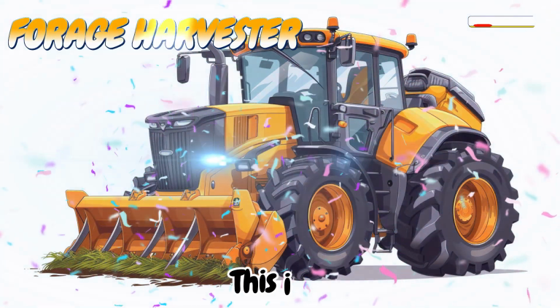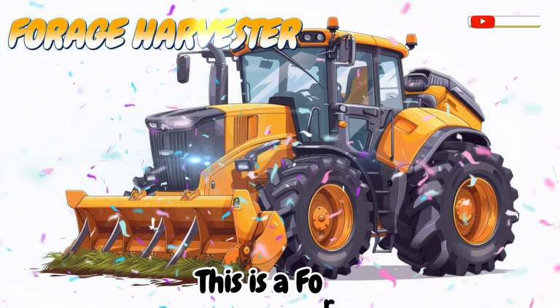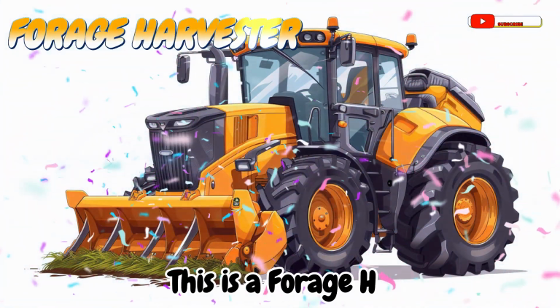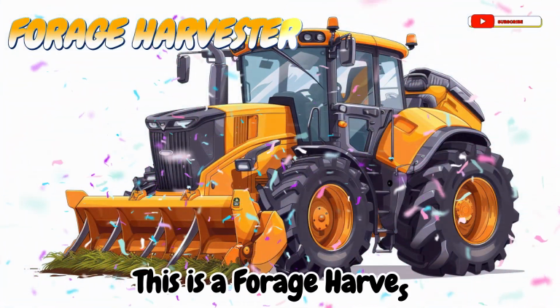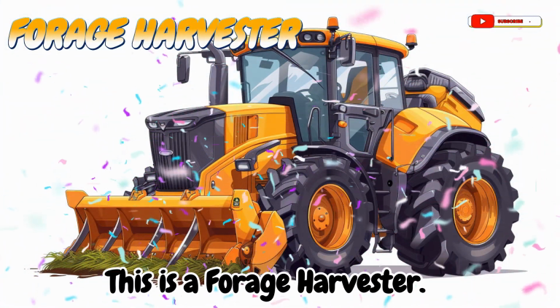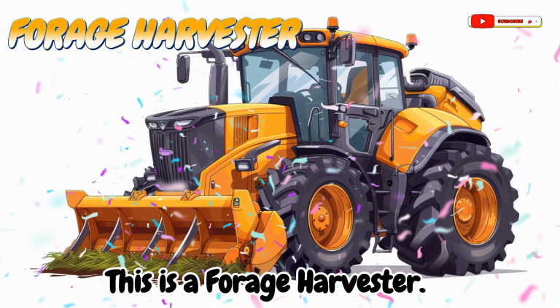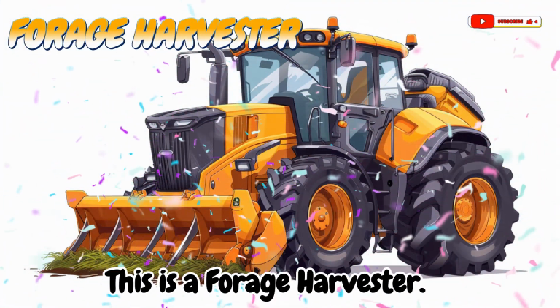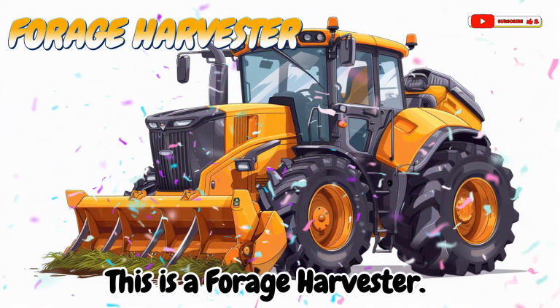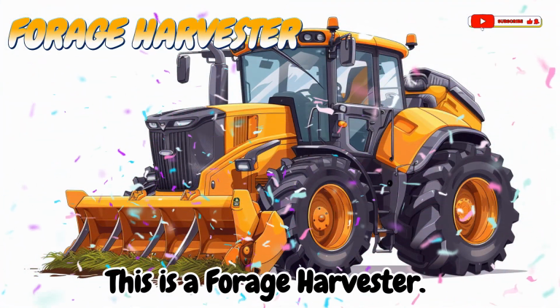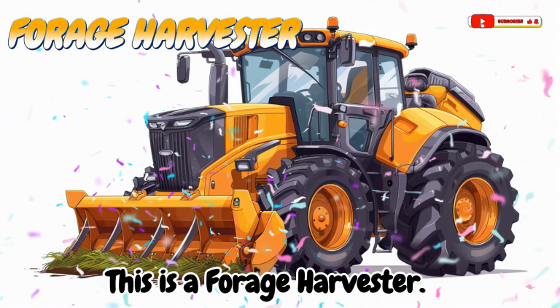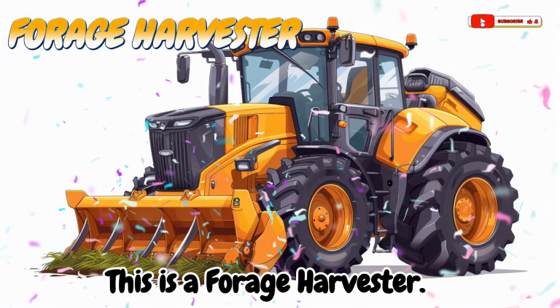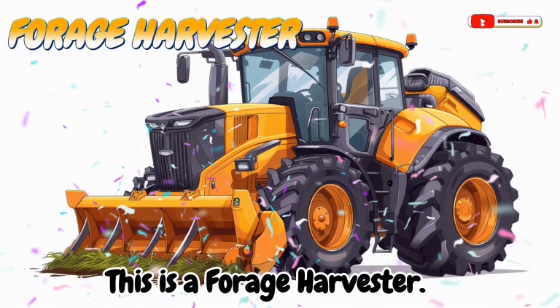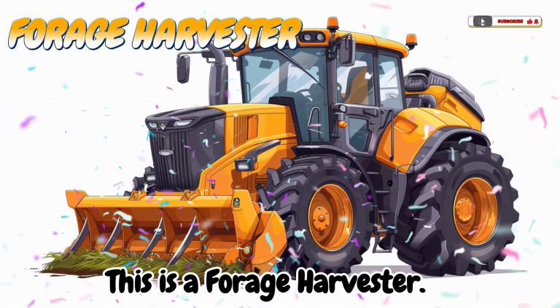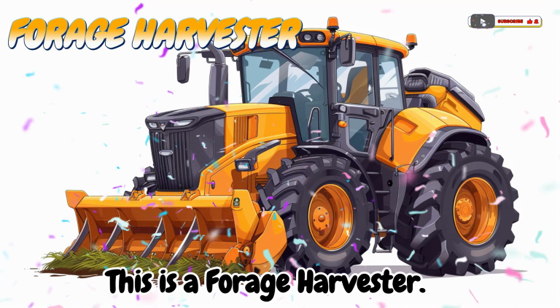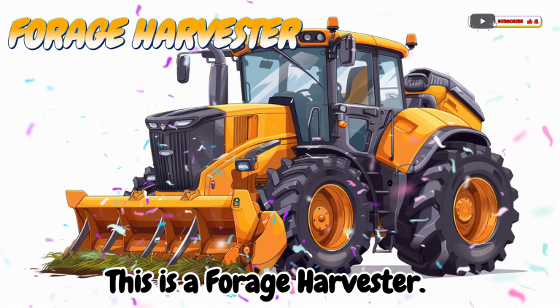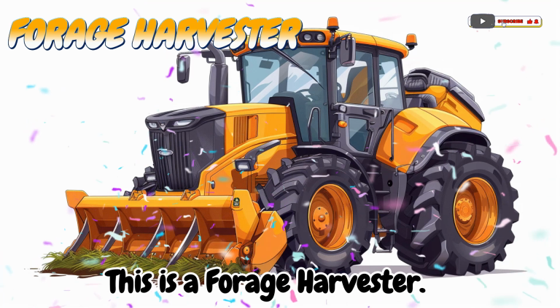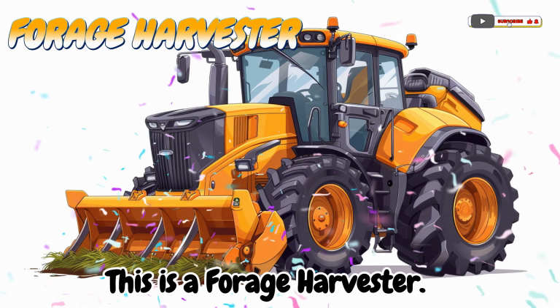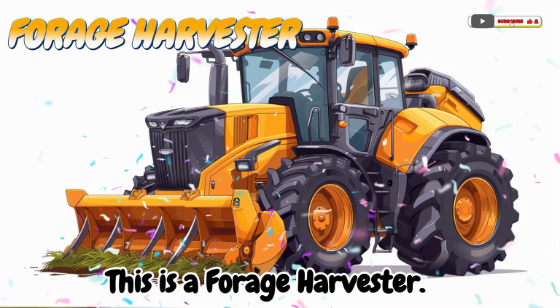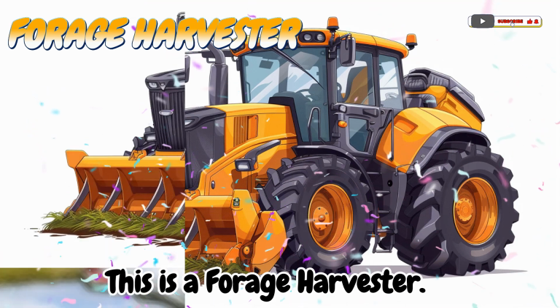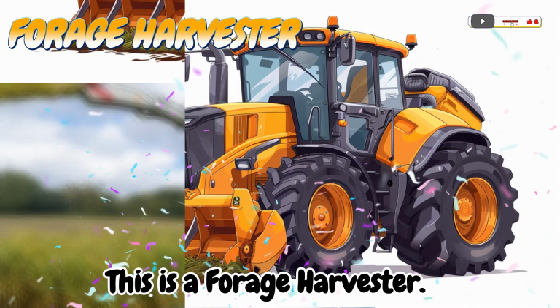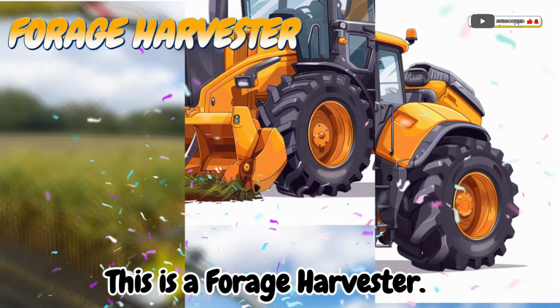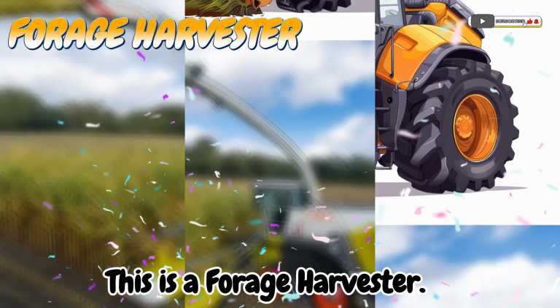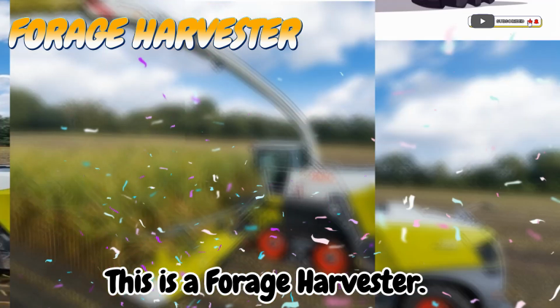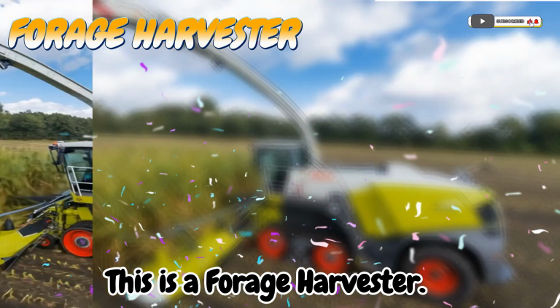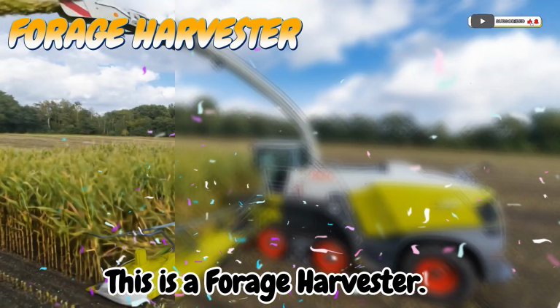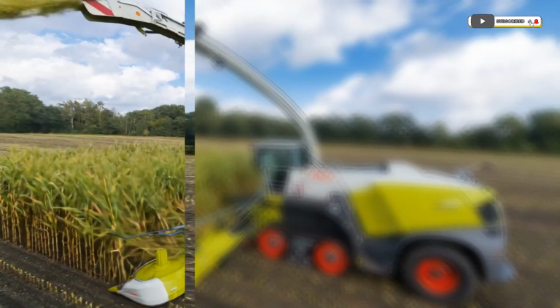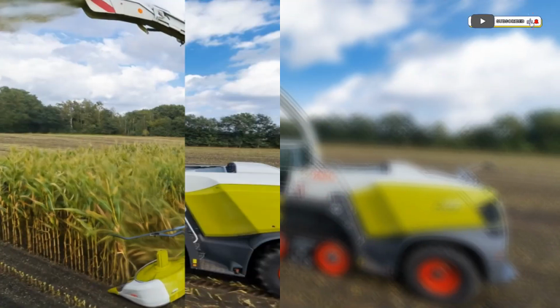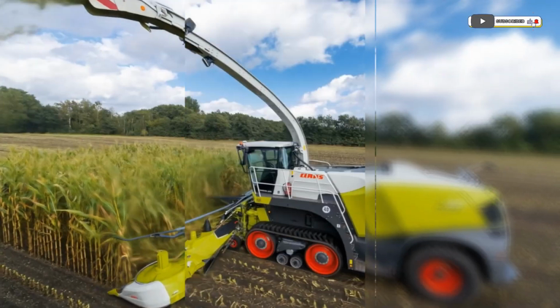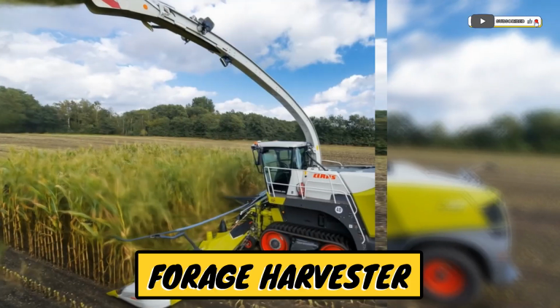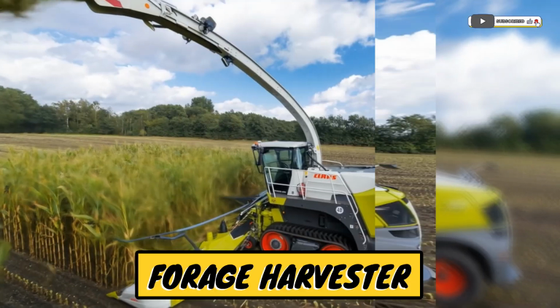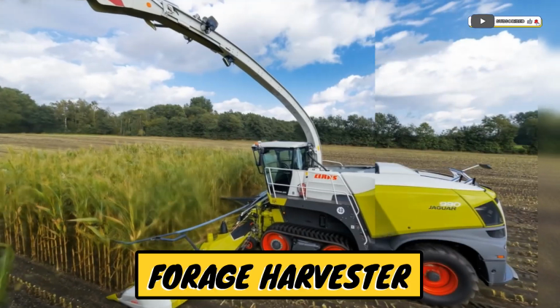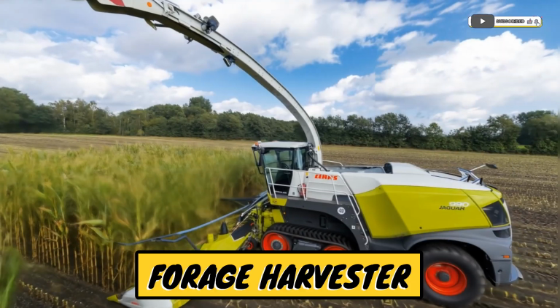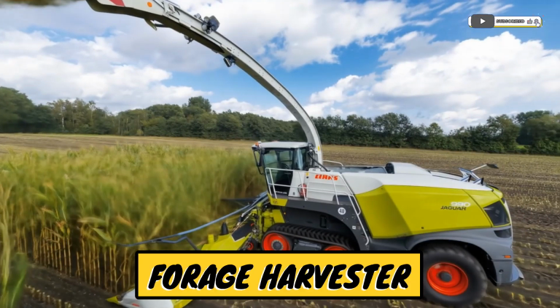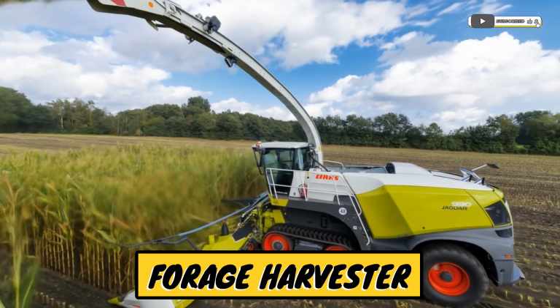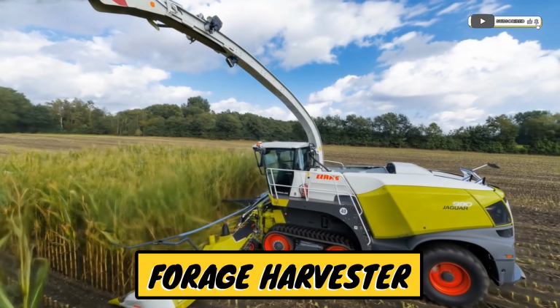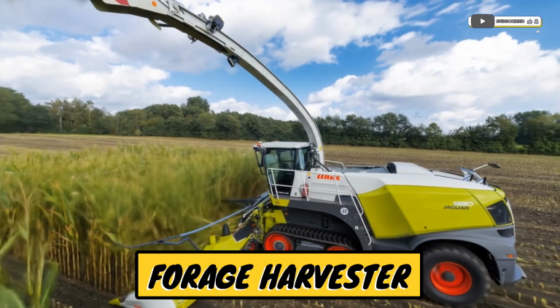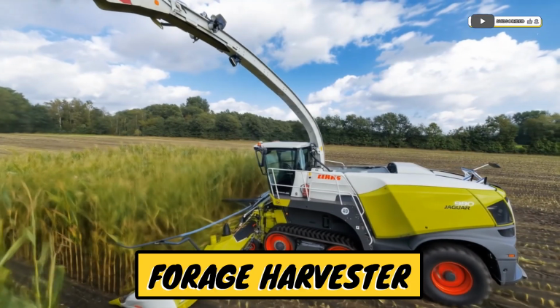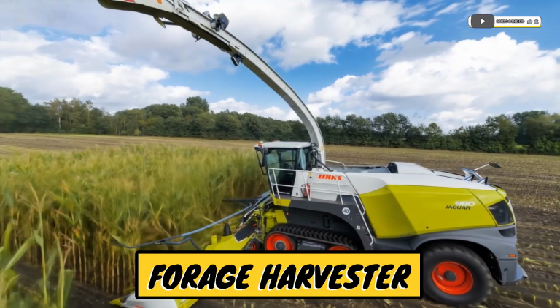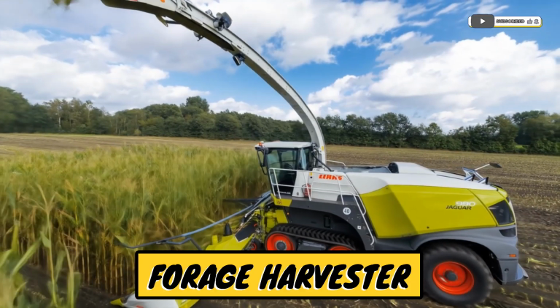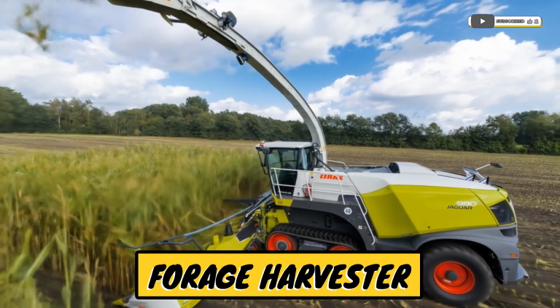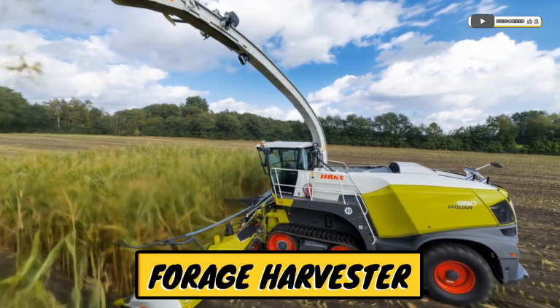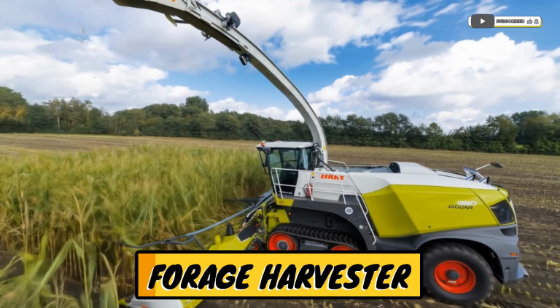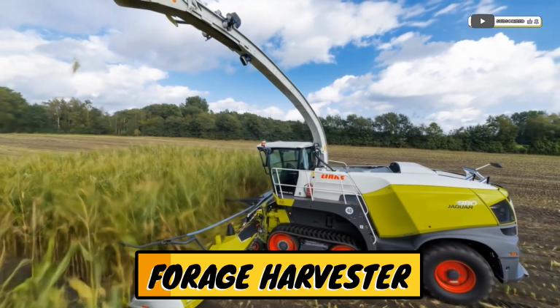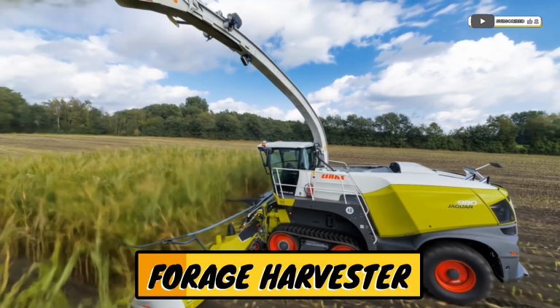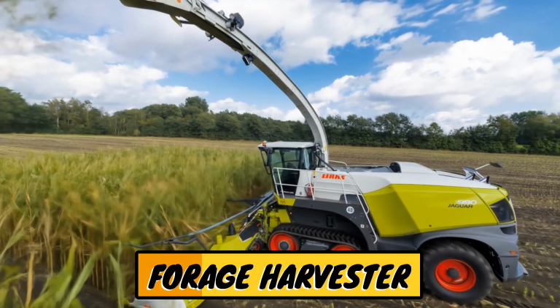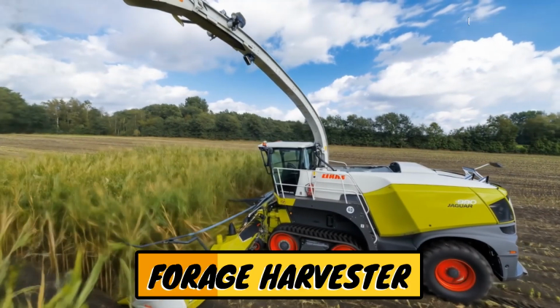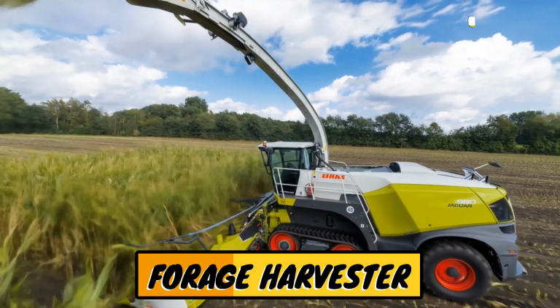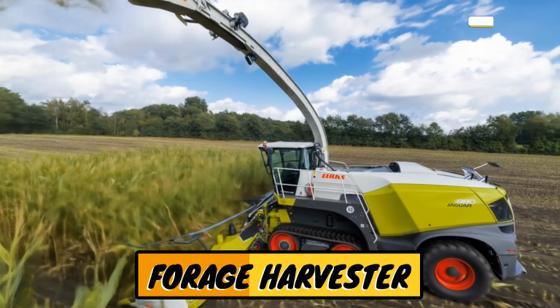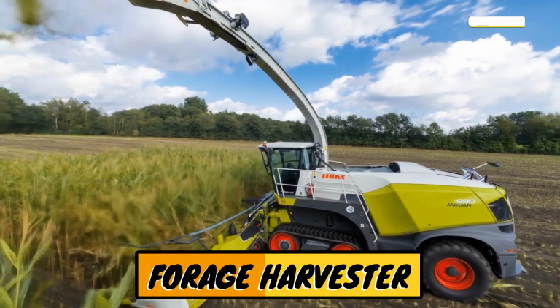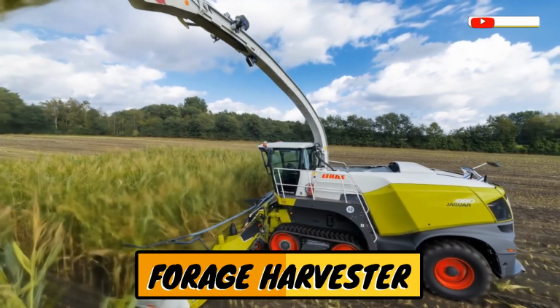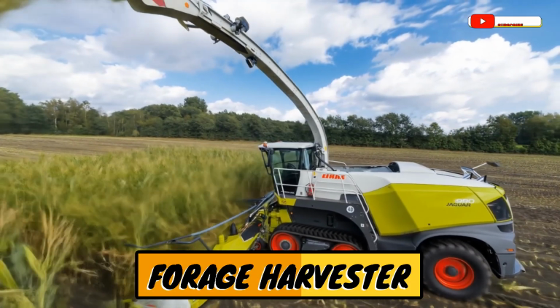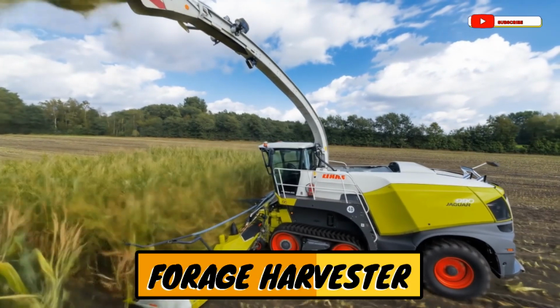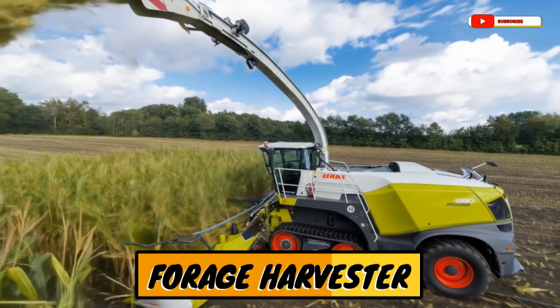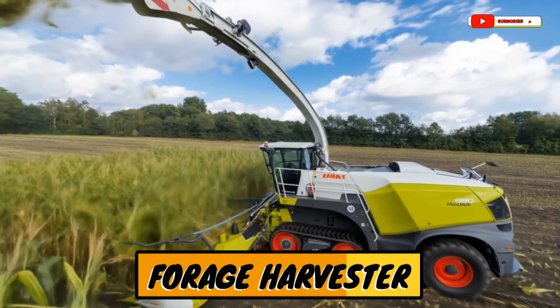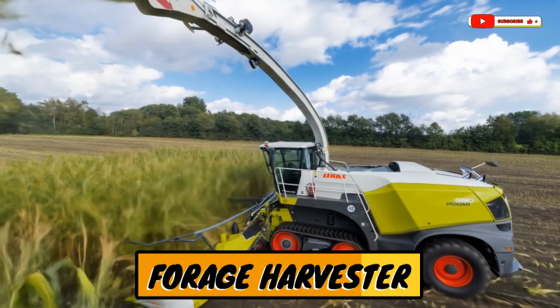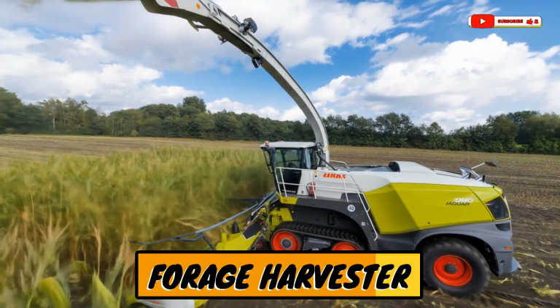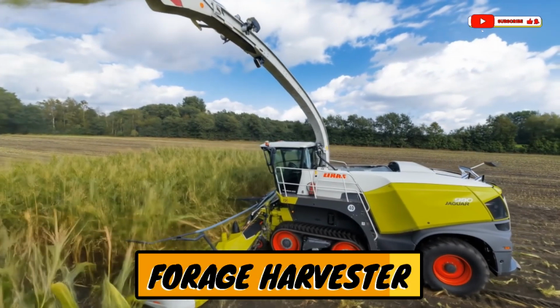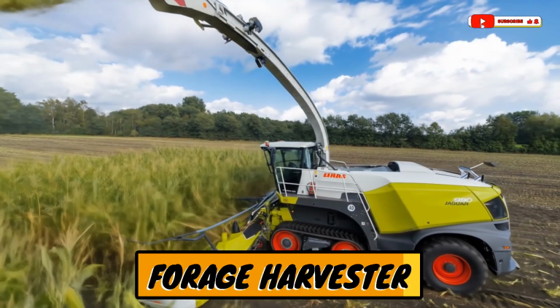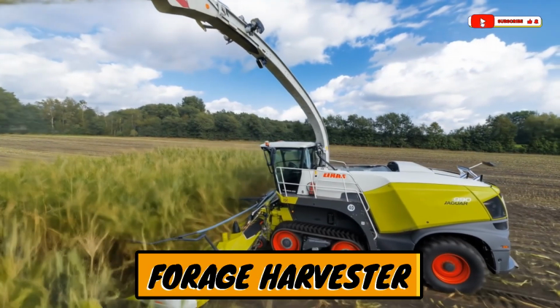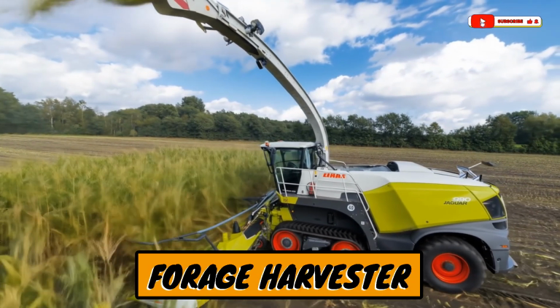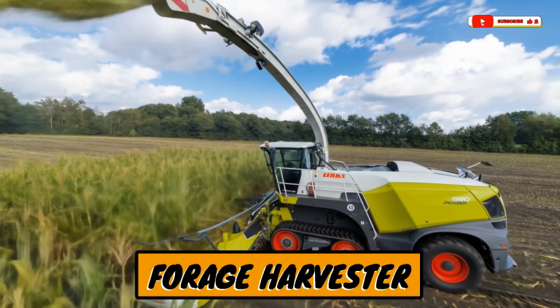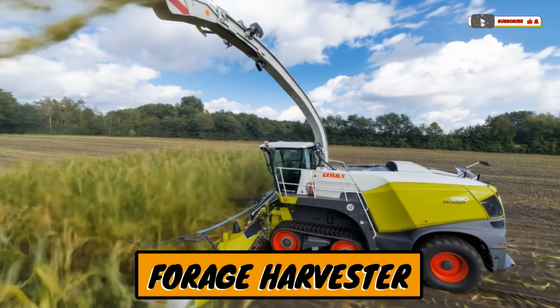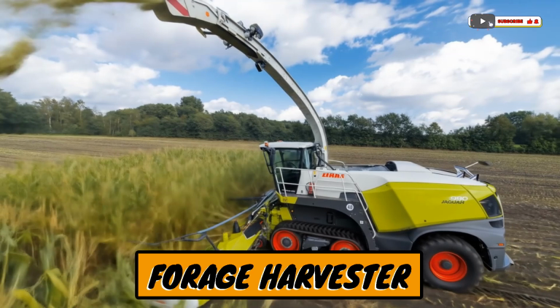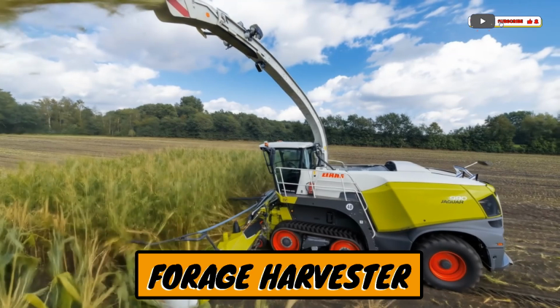This is a forage harvester! A machine that cuts grass or corn for animal feed.